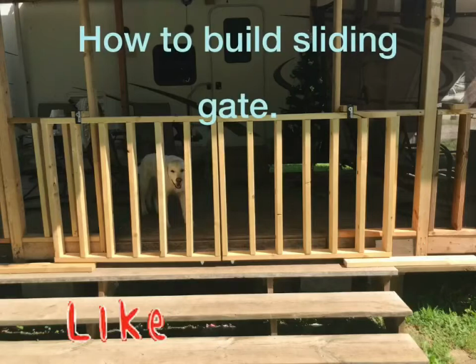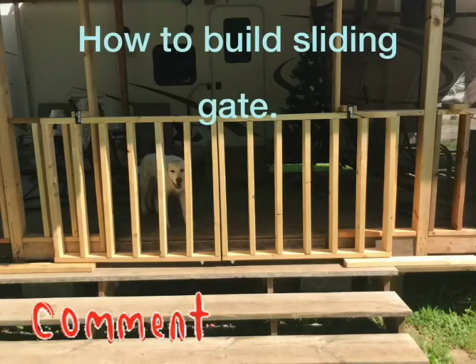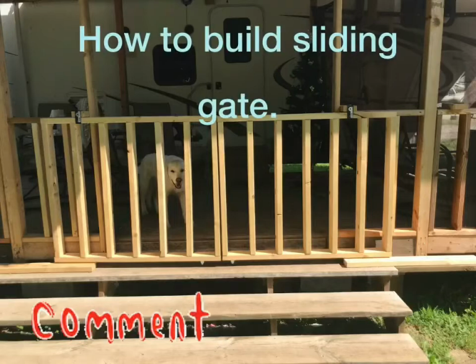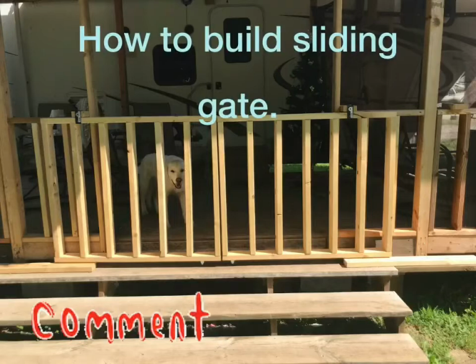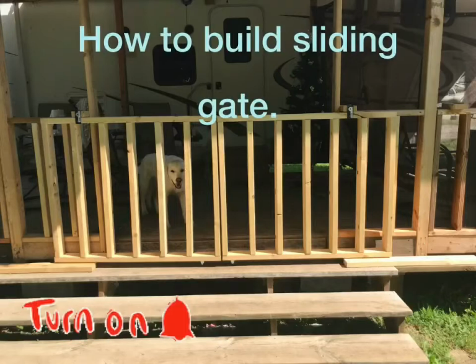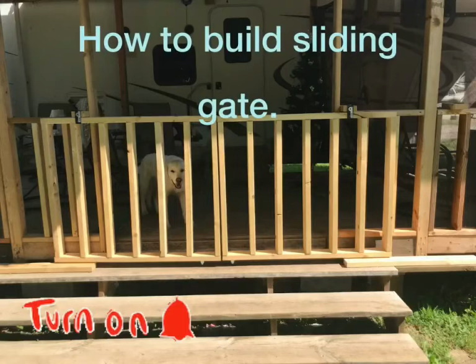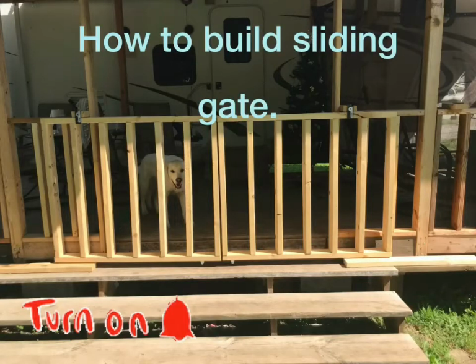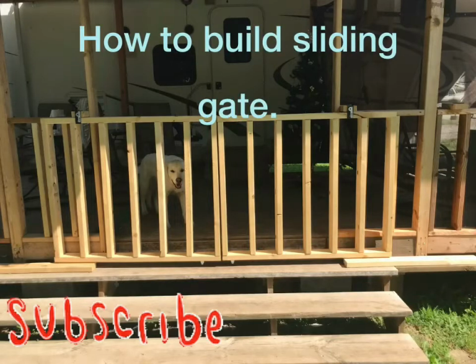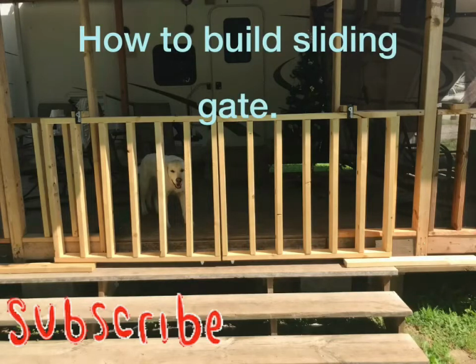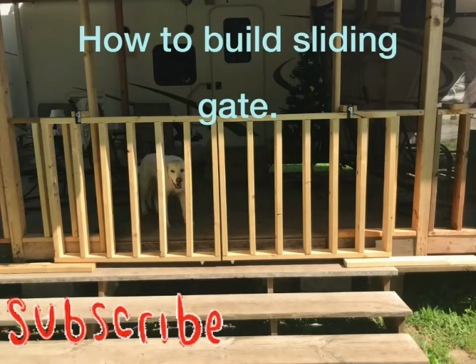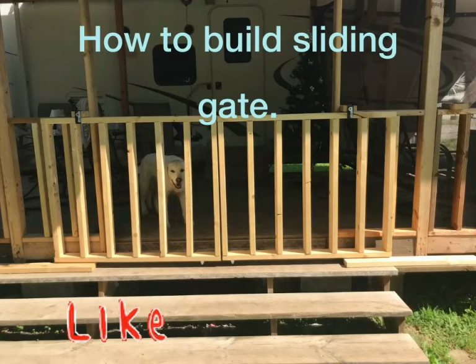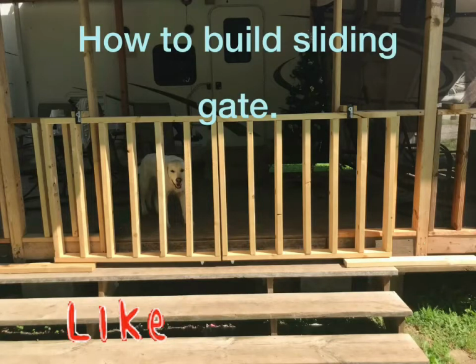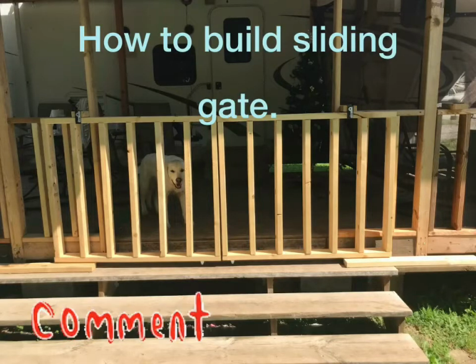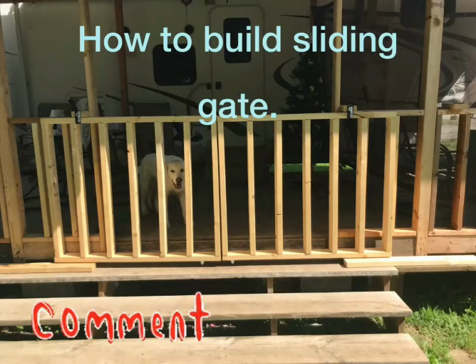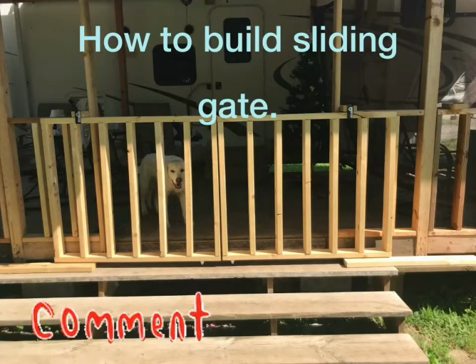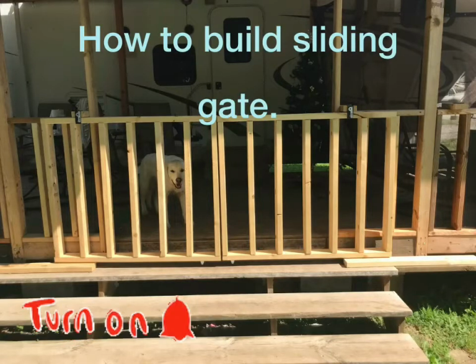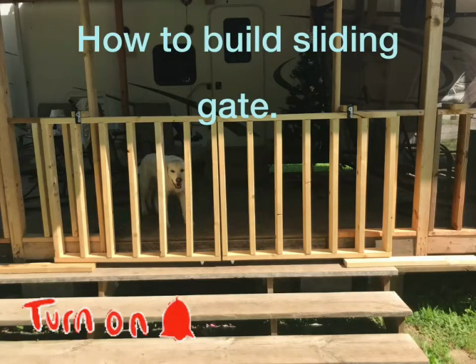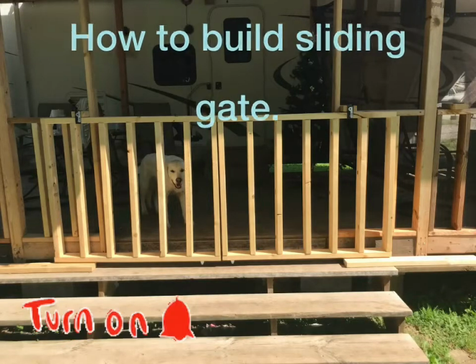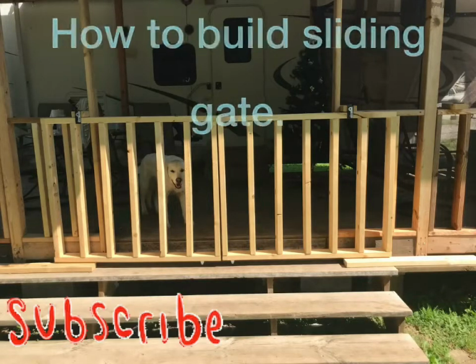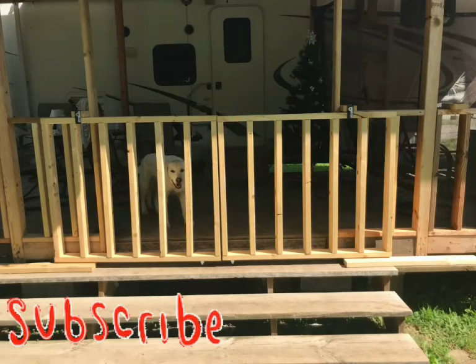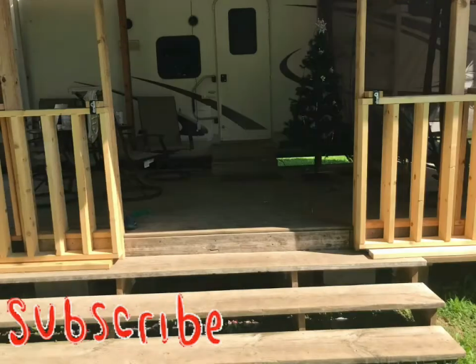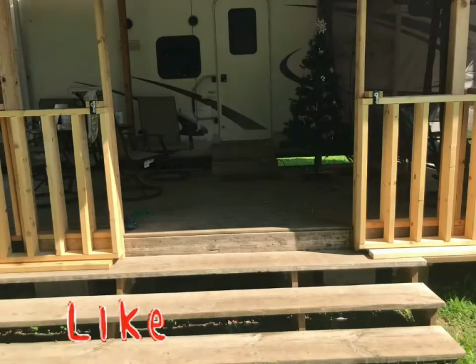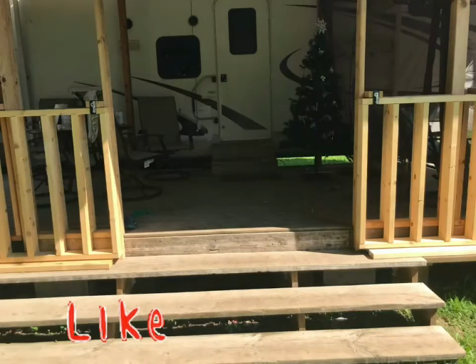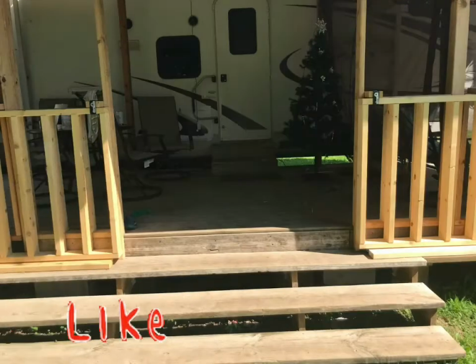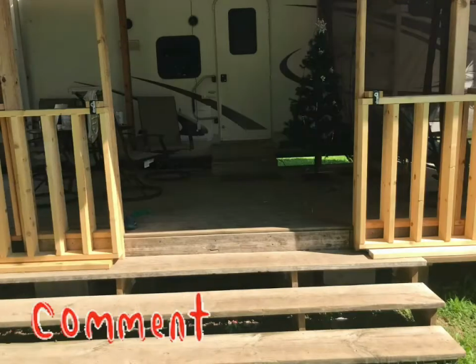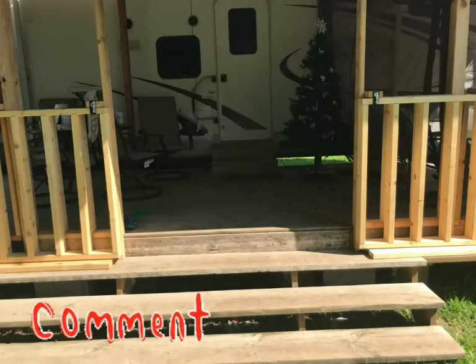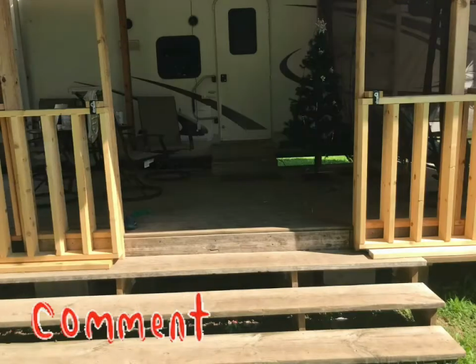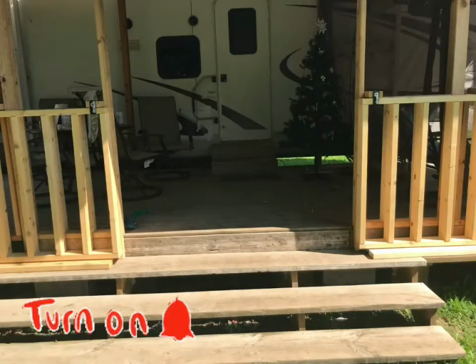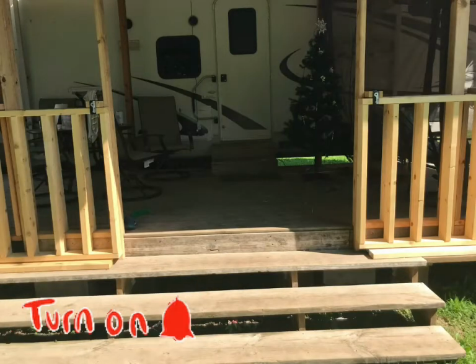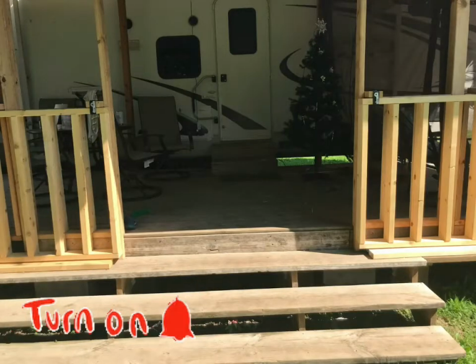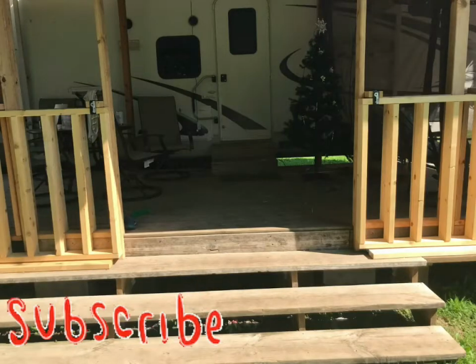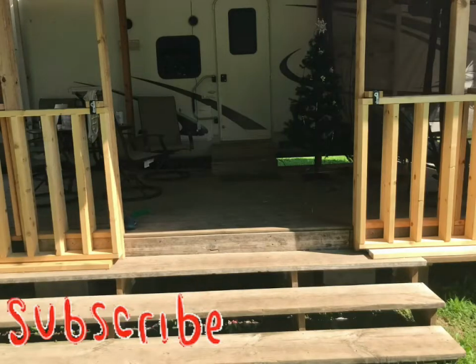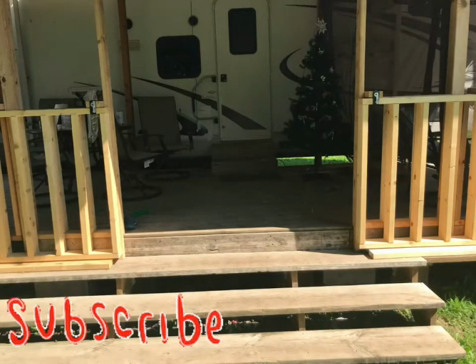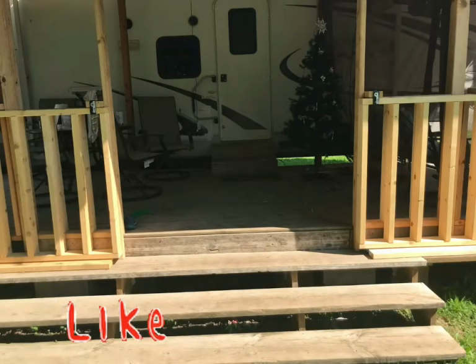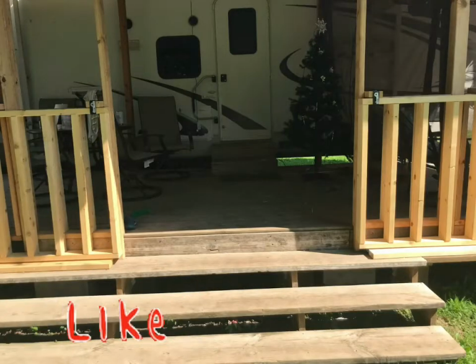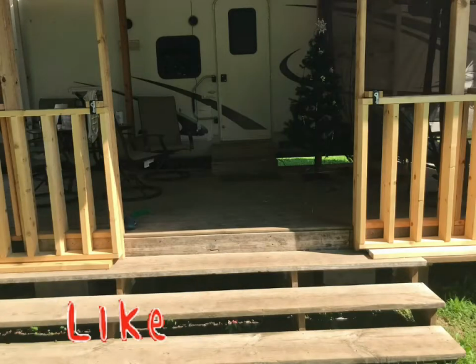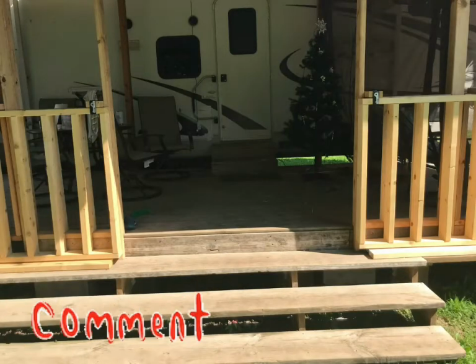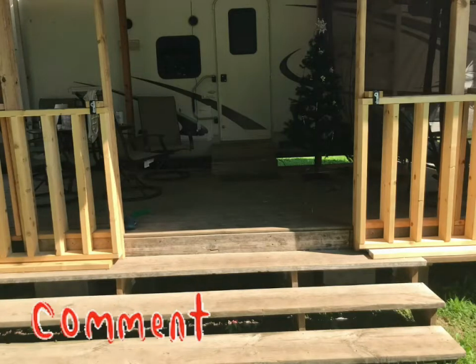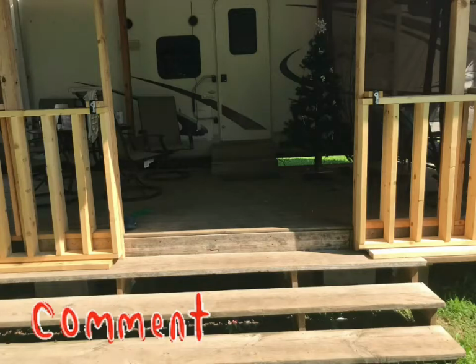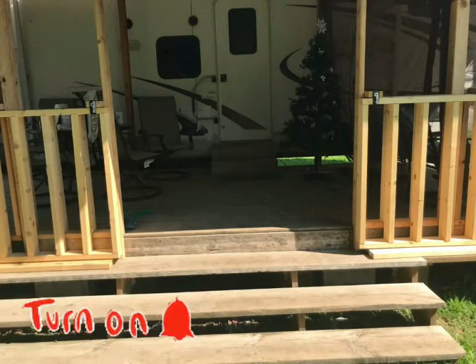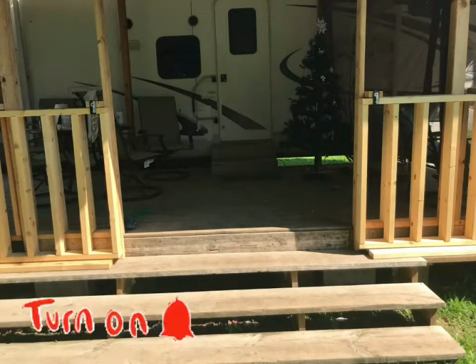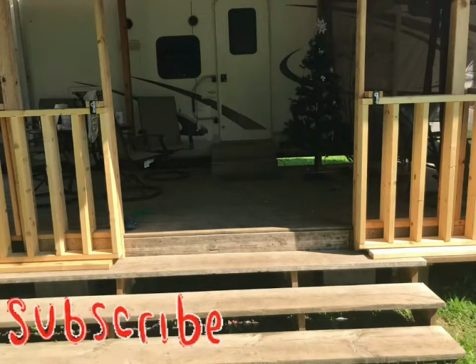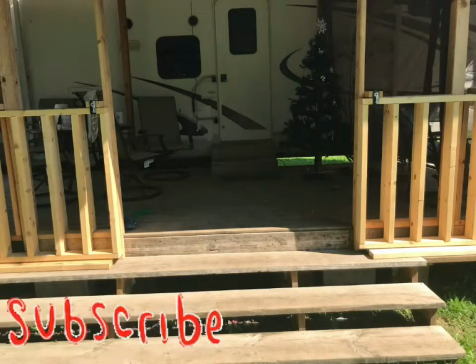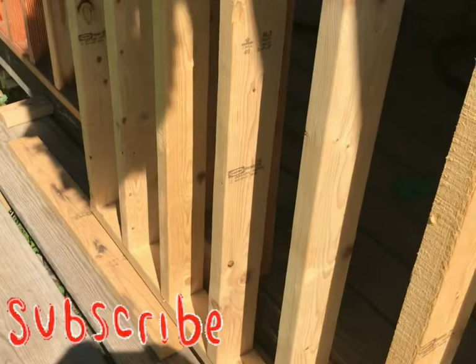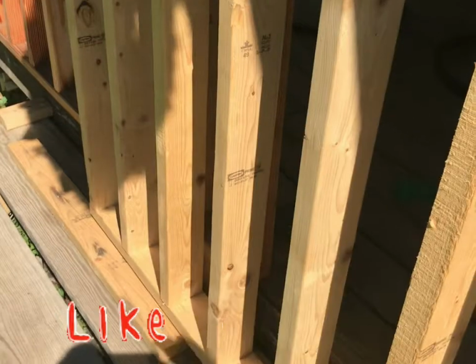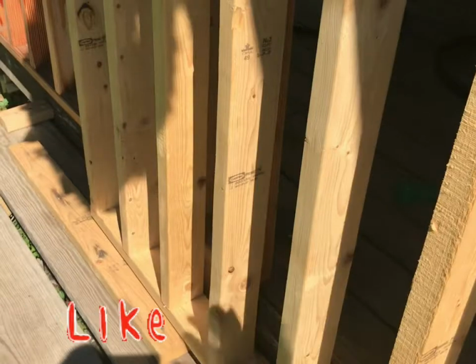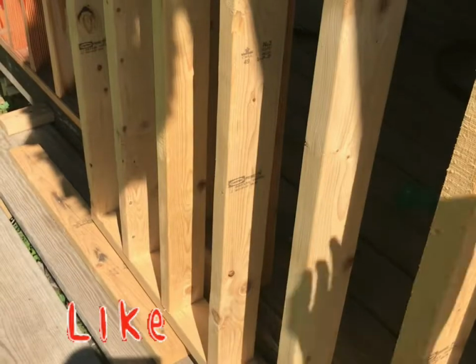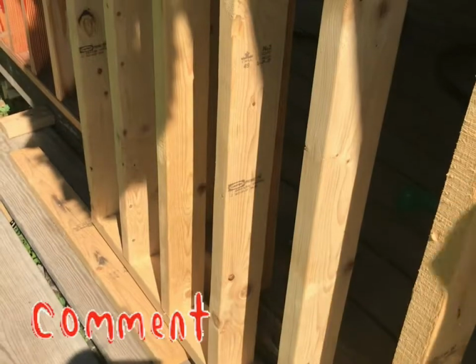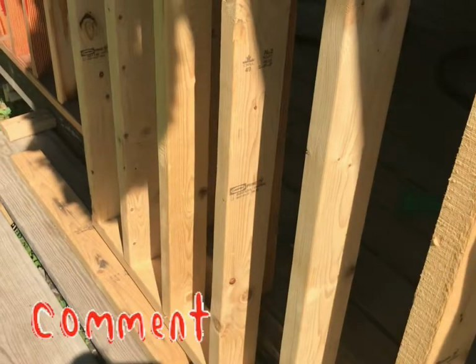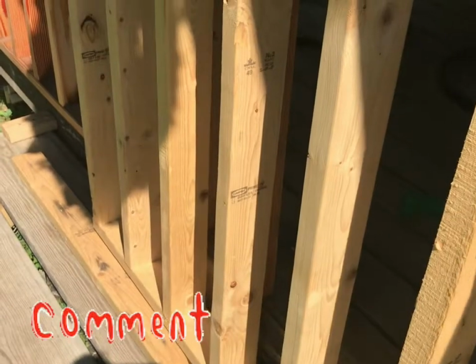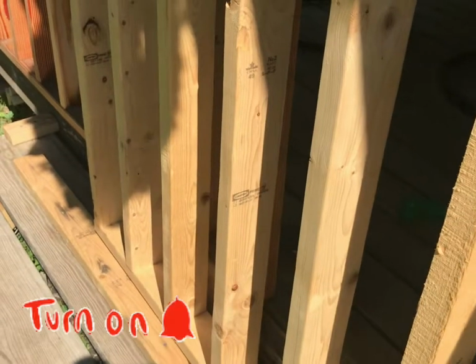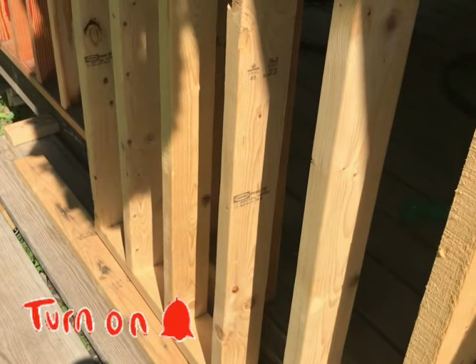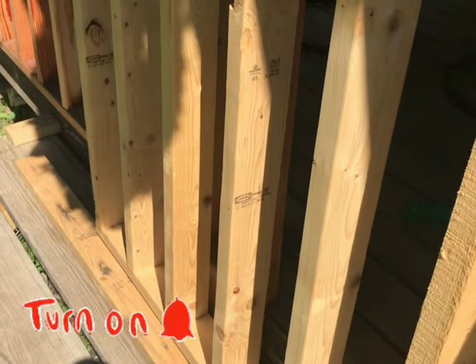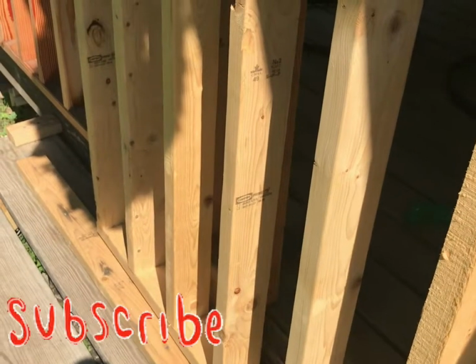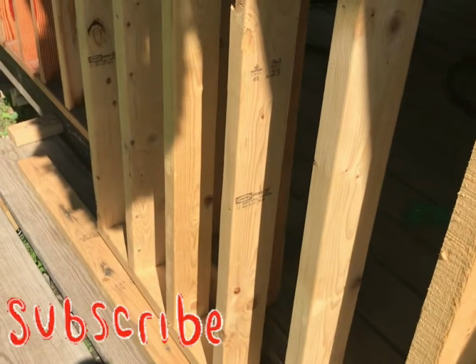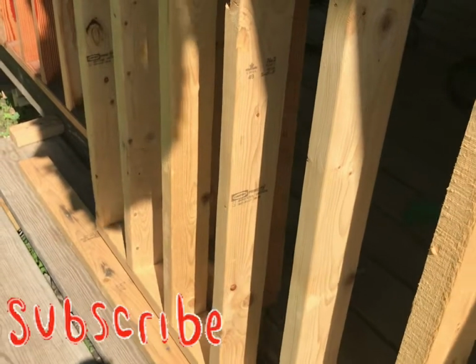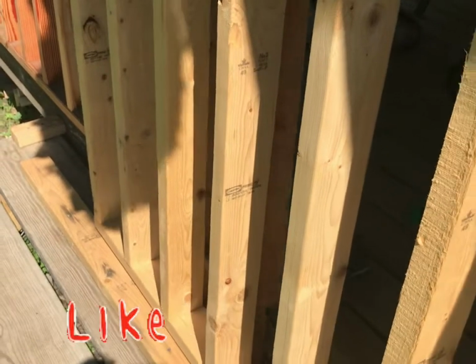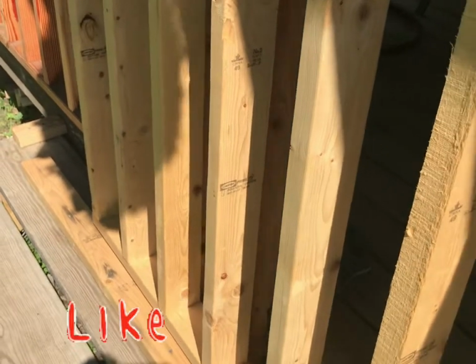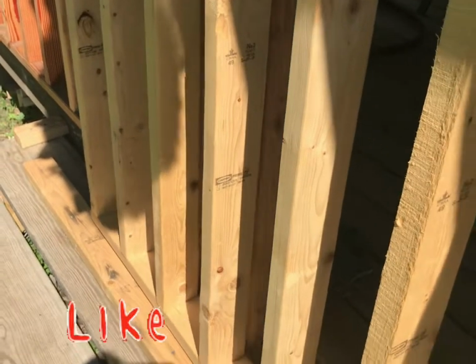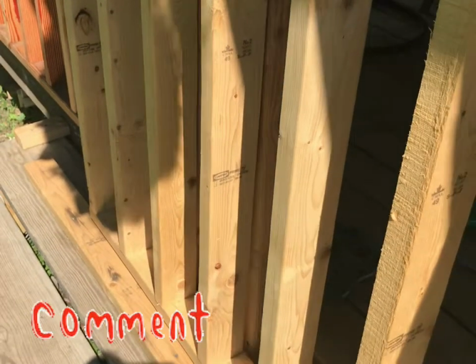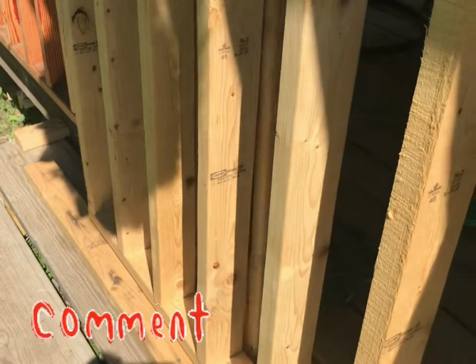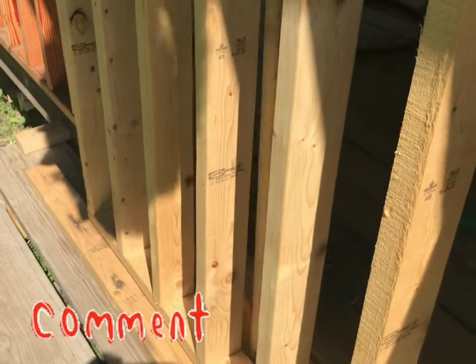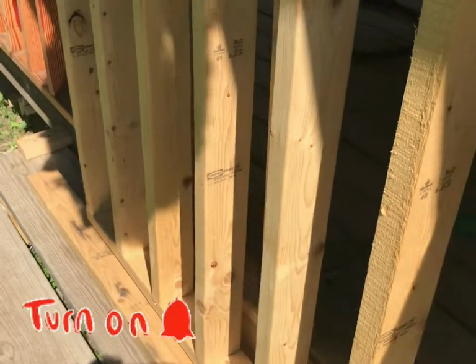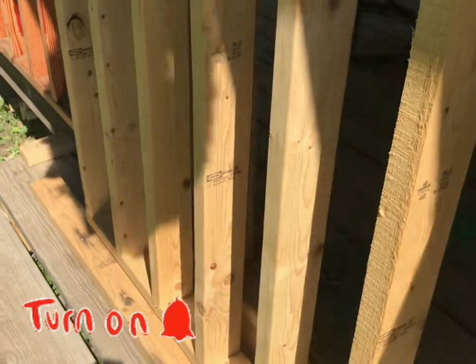Hey, this is Steve with Breck DIY. Thanks for coming back to my channel. I want to show you a quick tutorial video I did on my sliding gate for my deck.